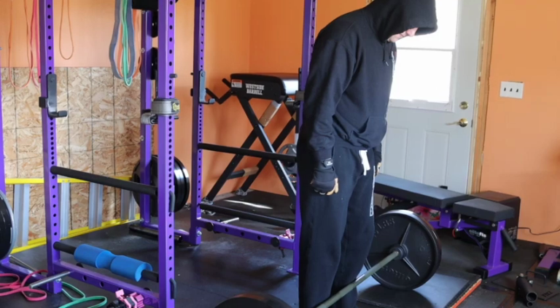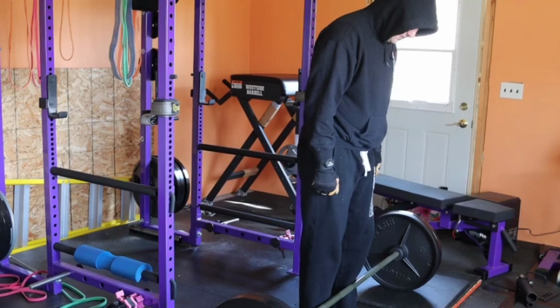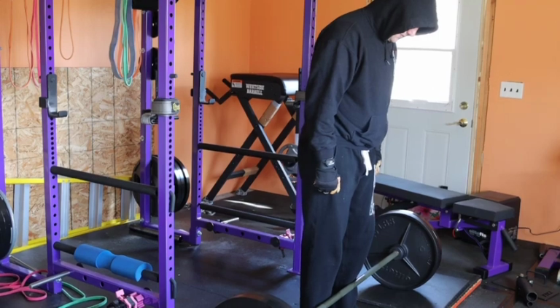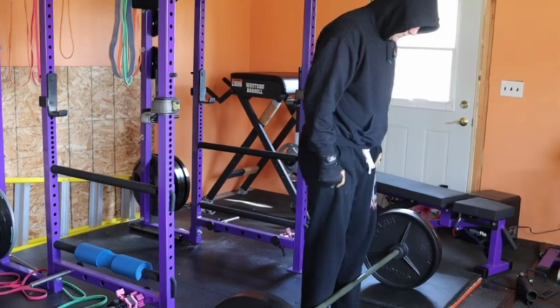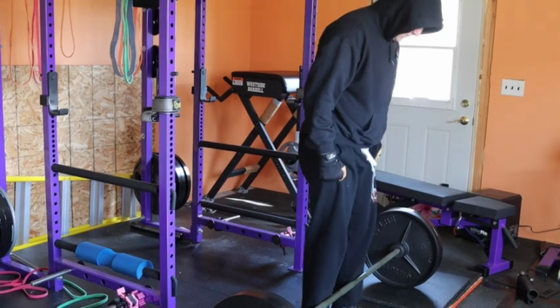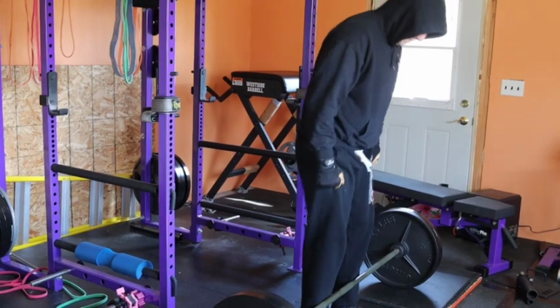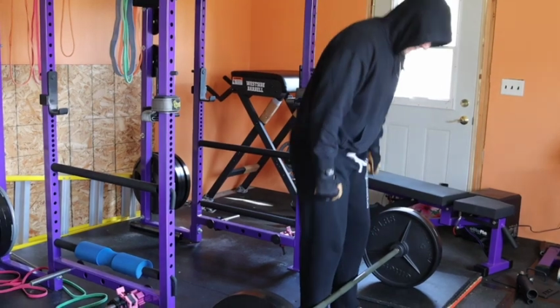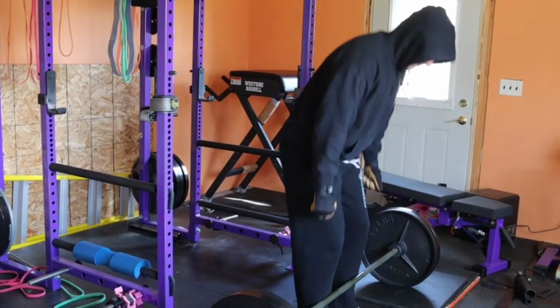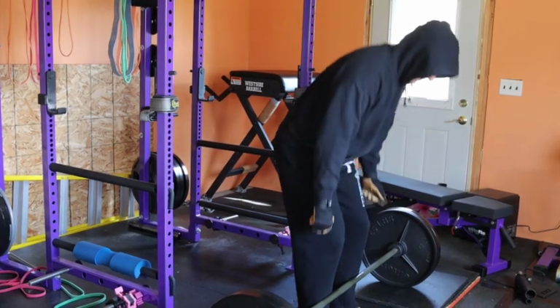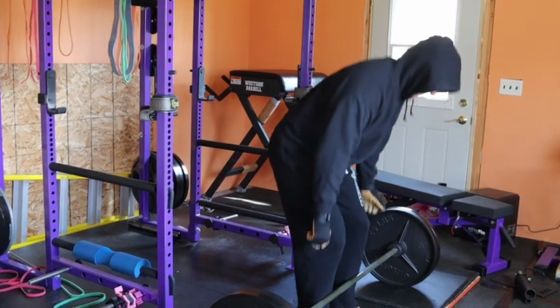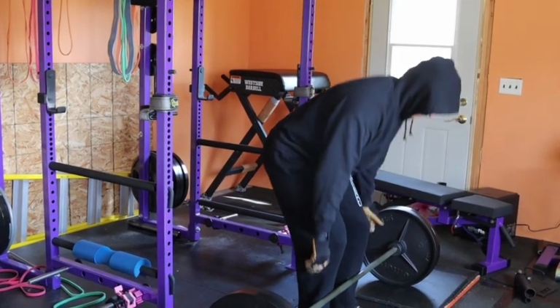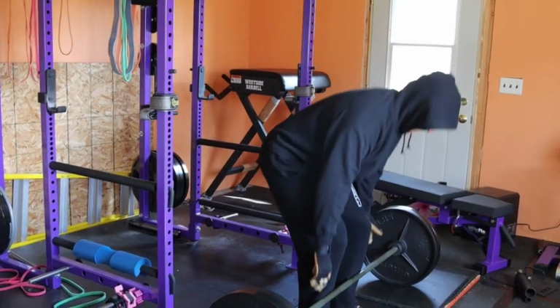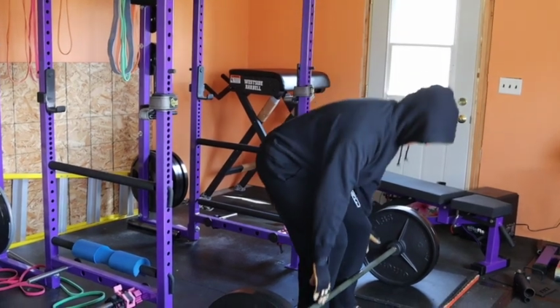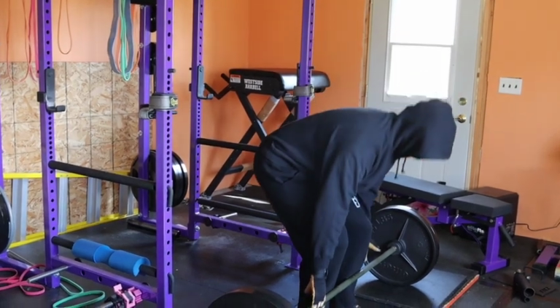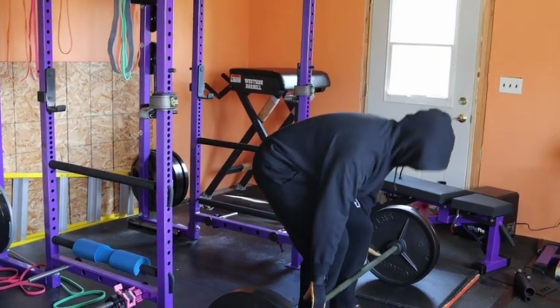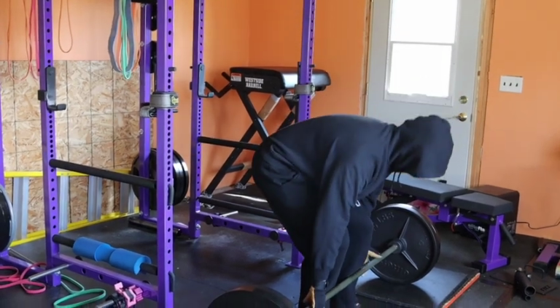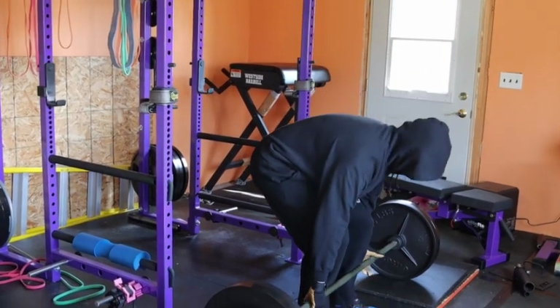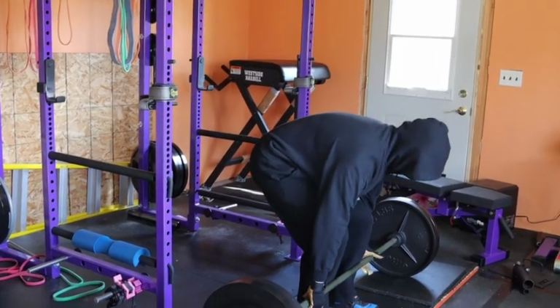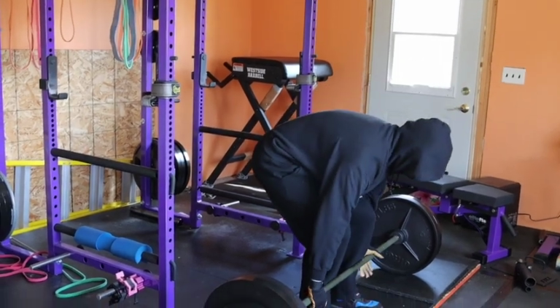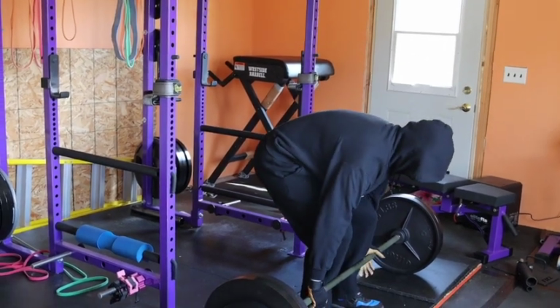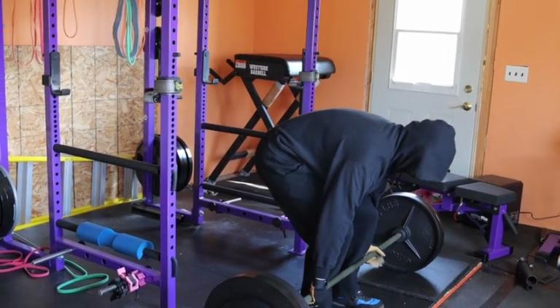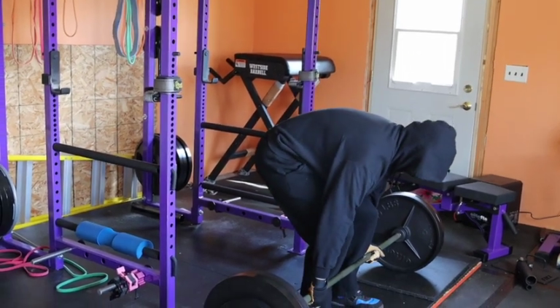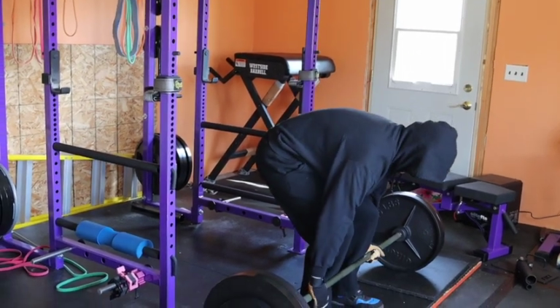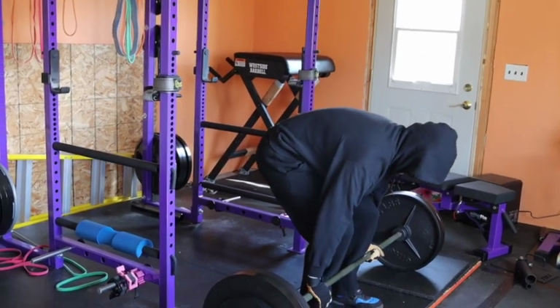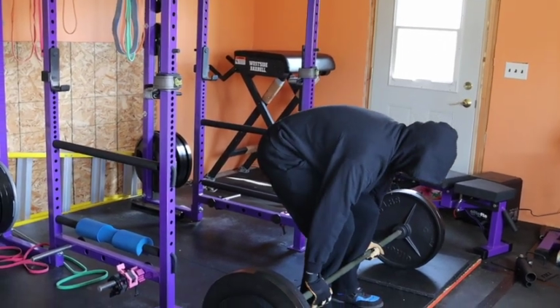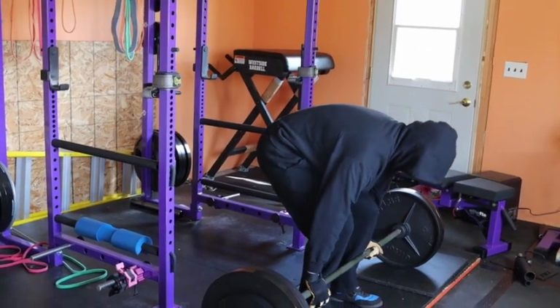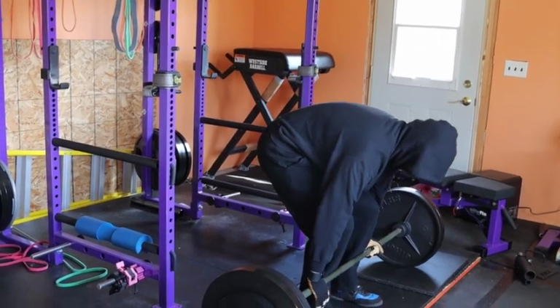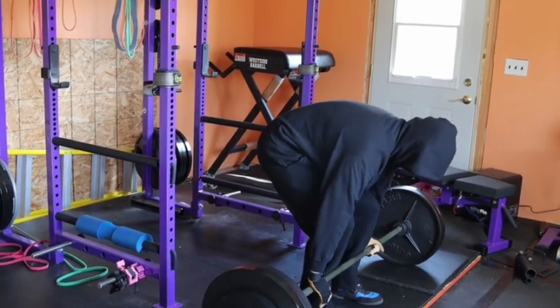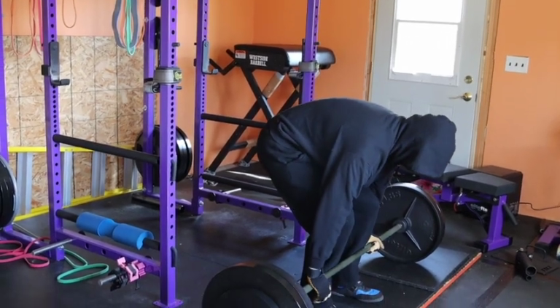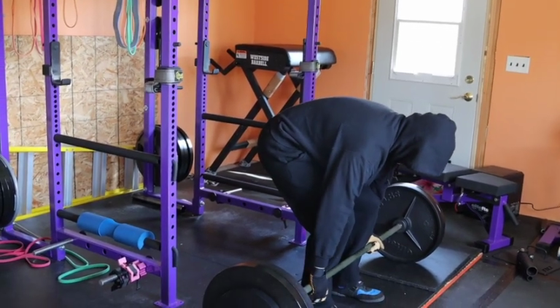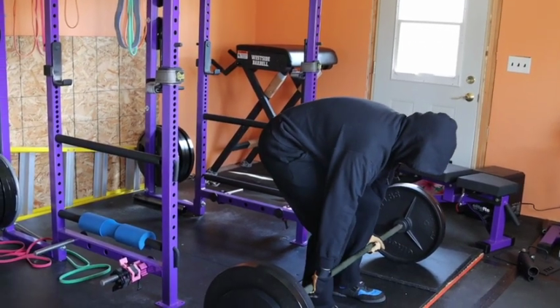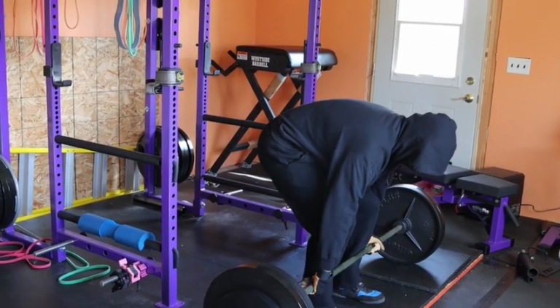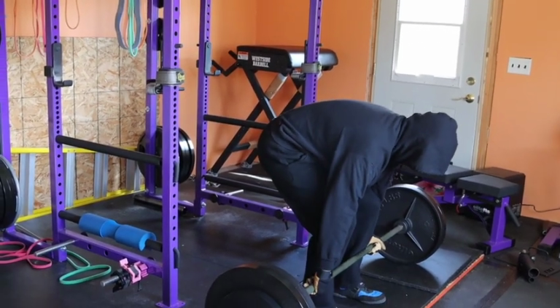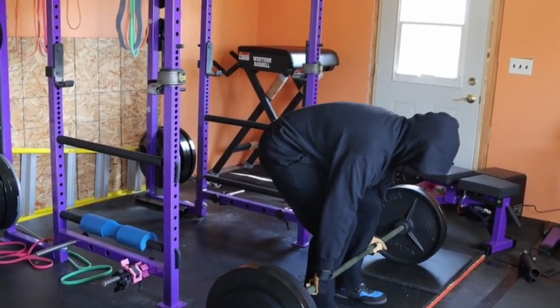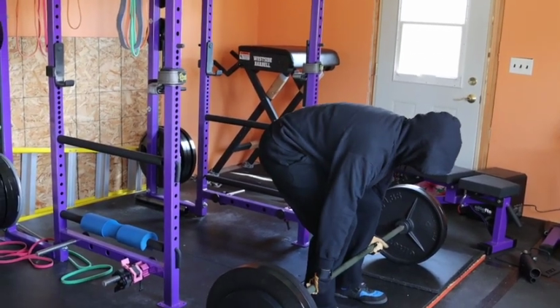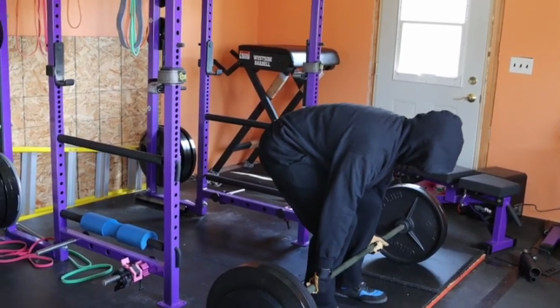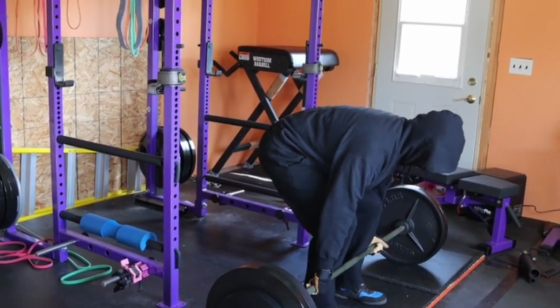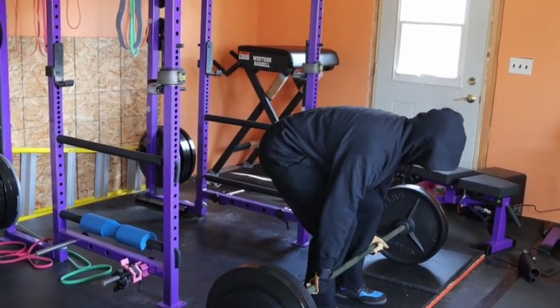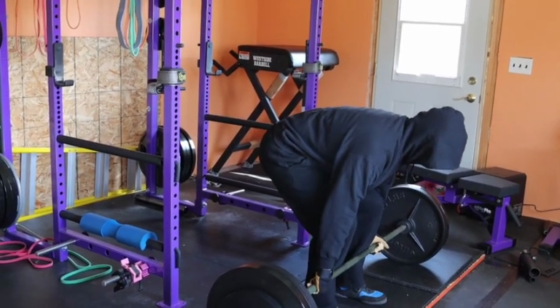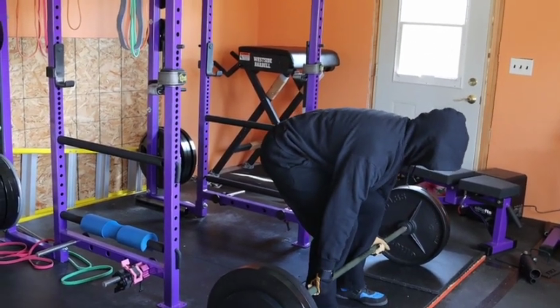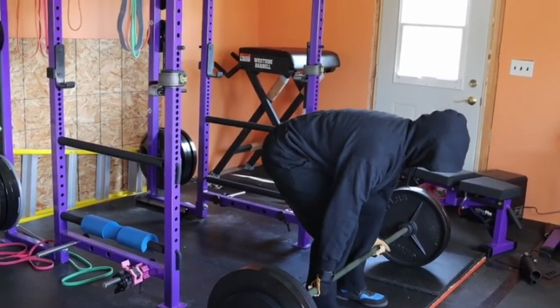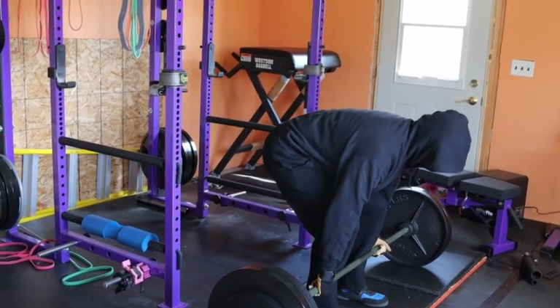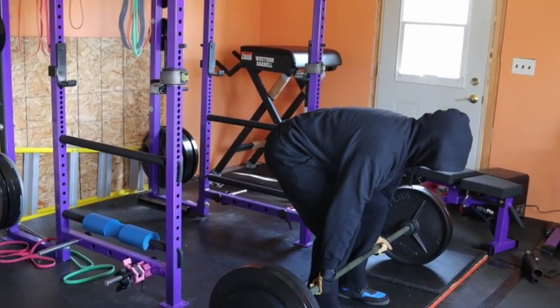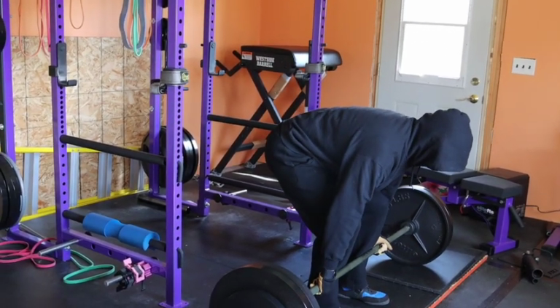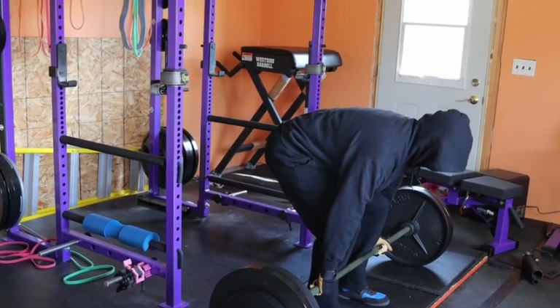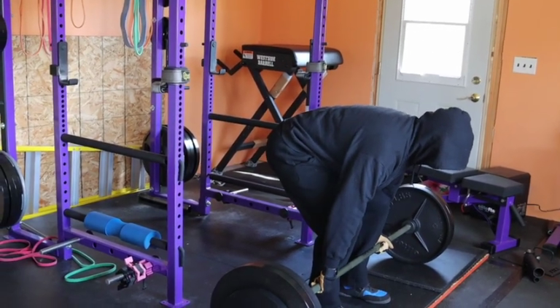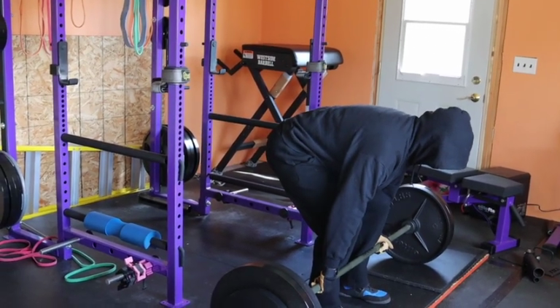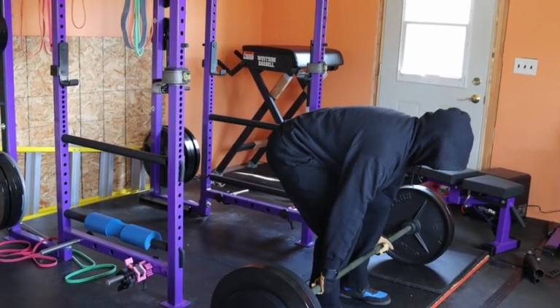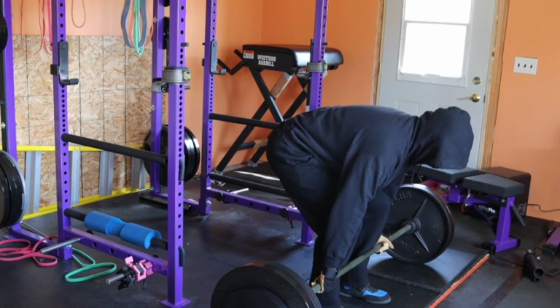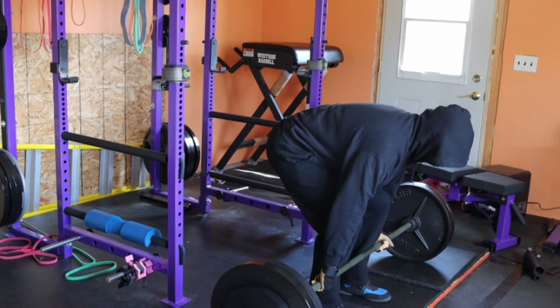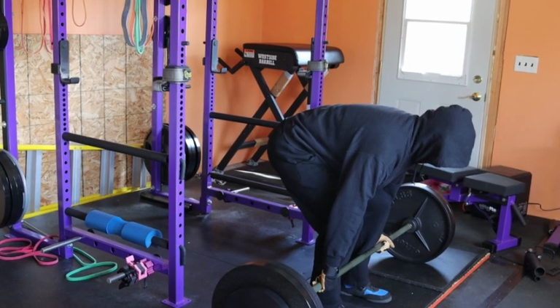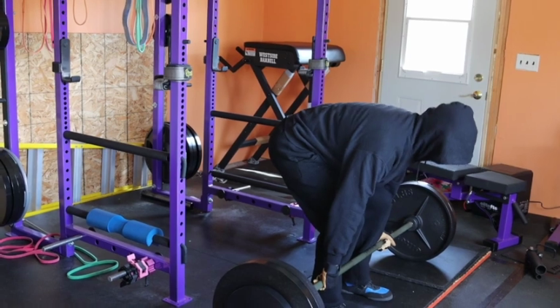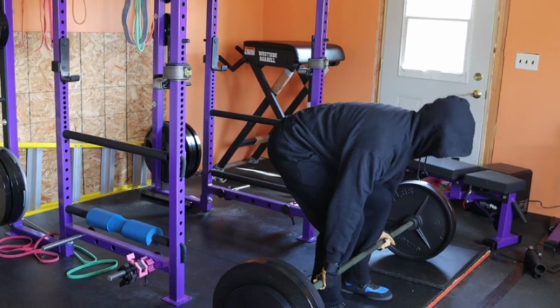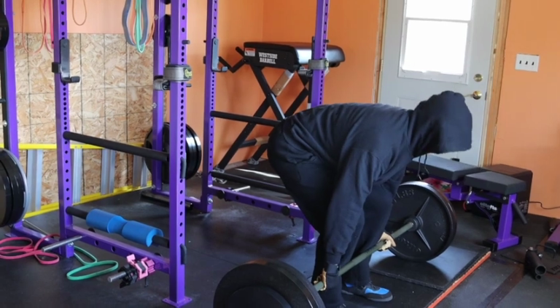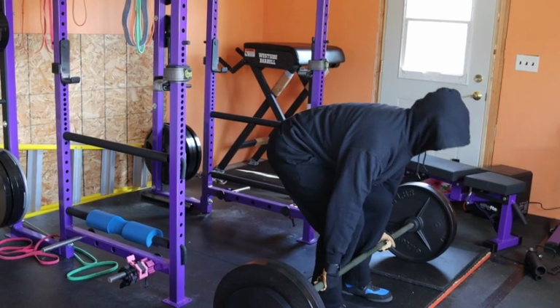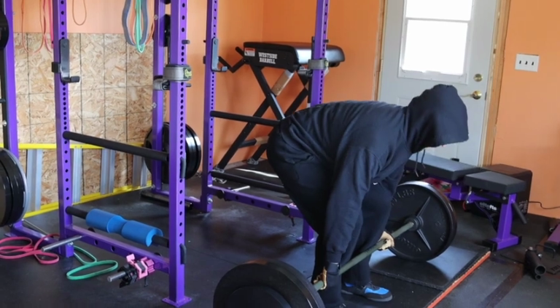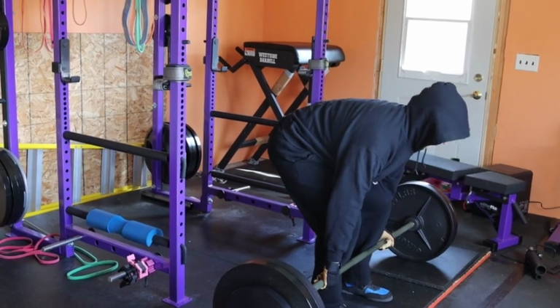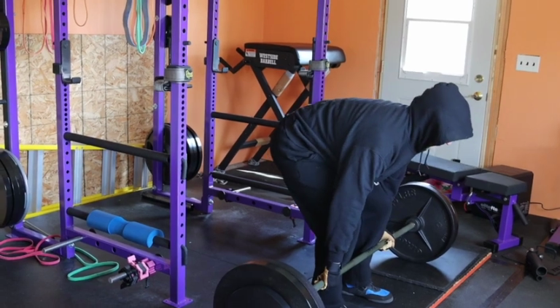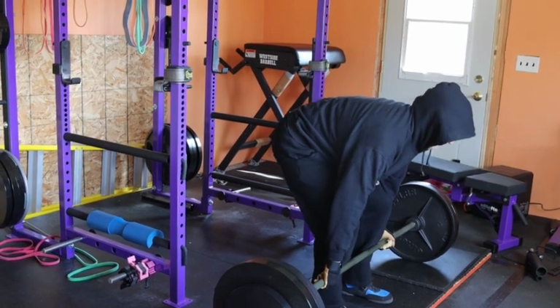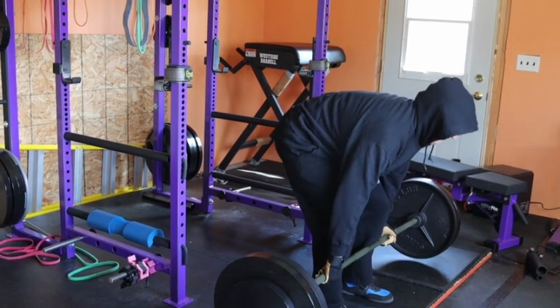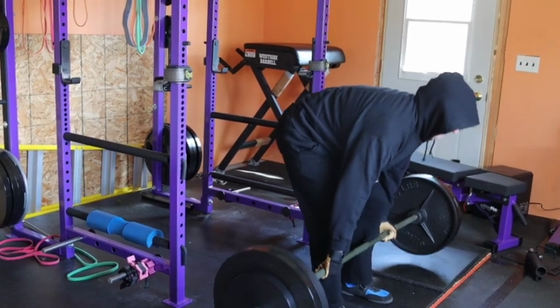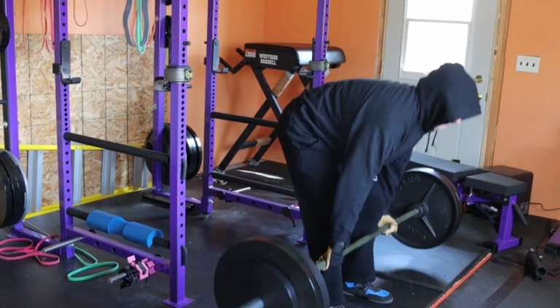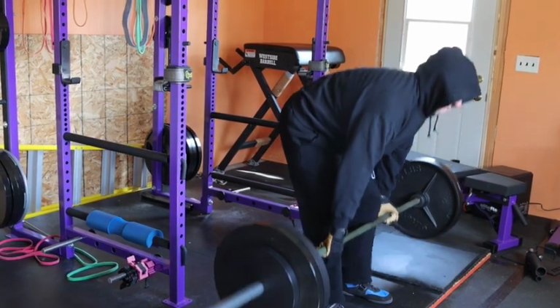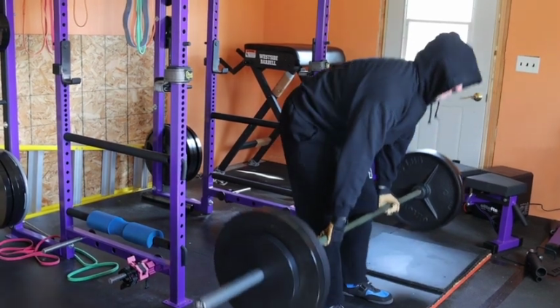Welcome back. Today we are starting with the main movement for lower body. It's going to be a block pull.